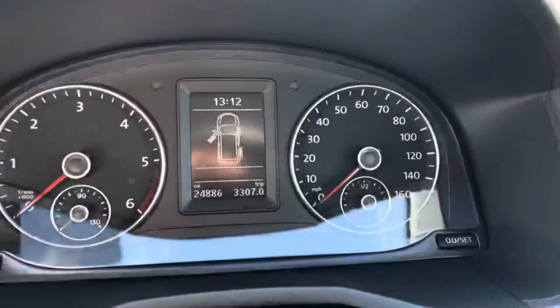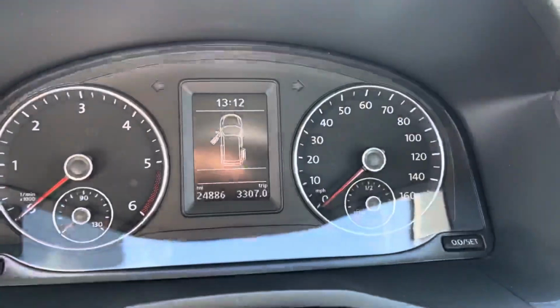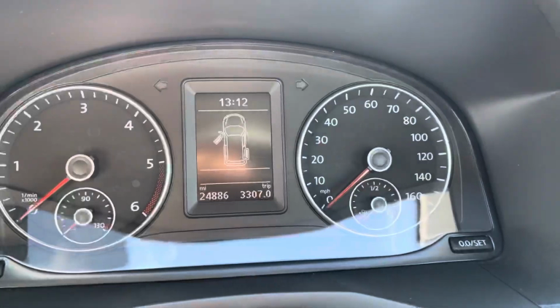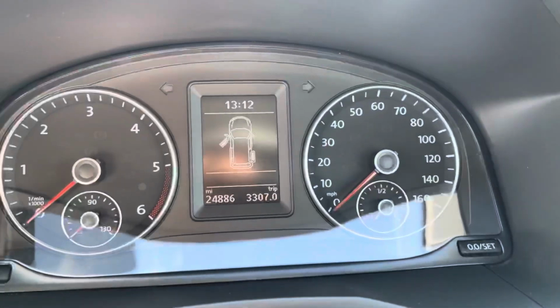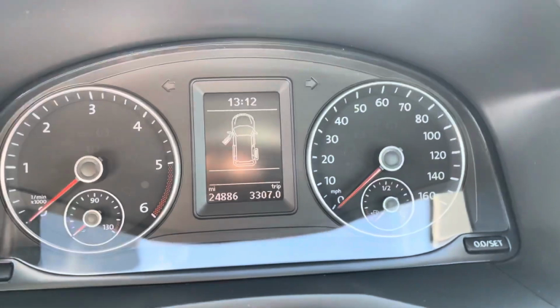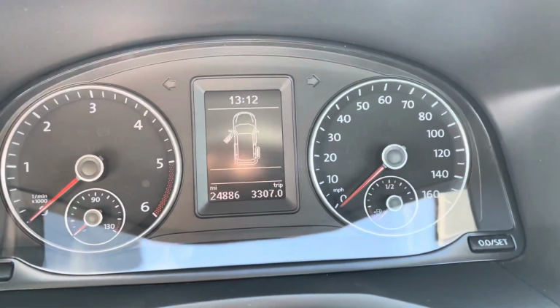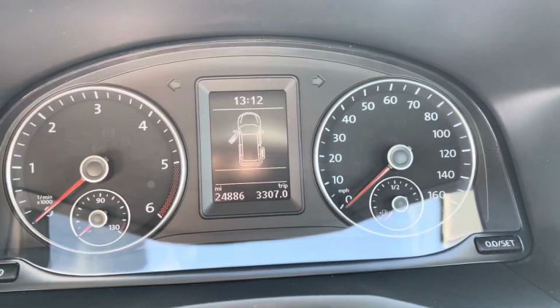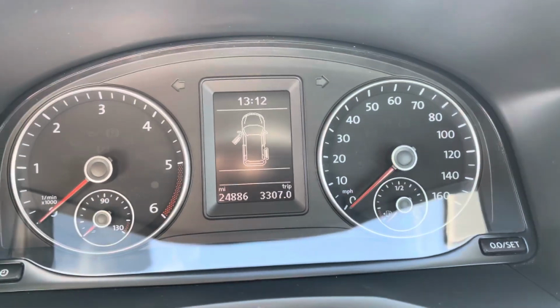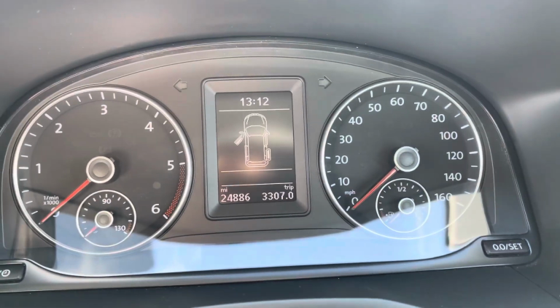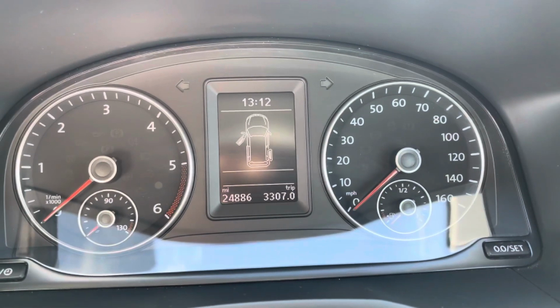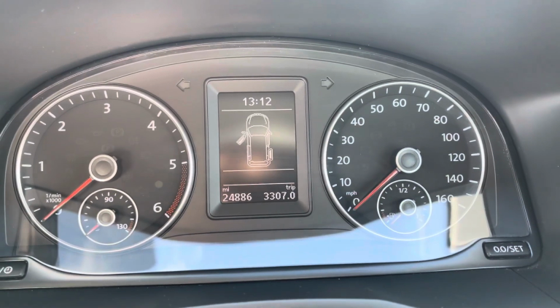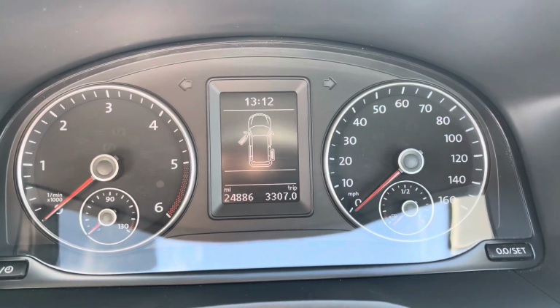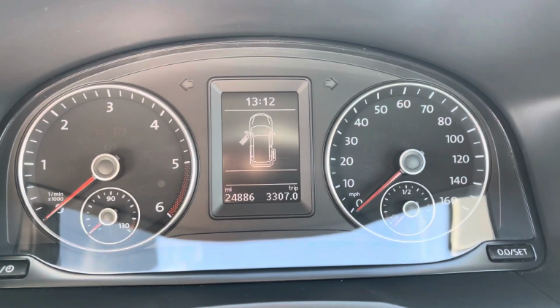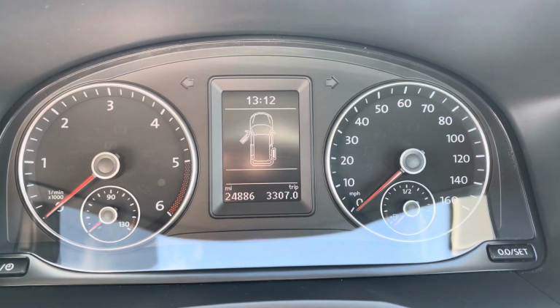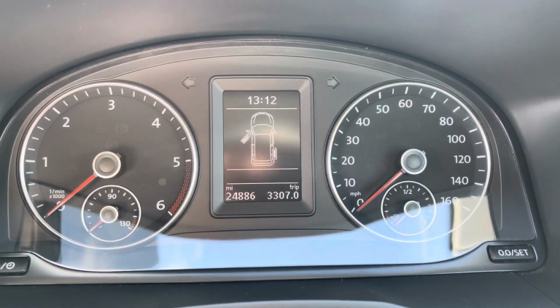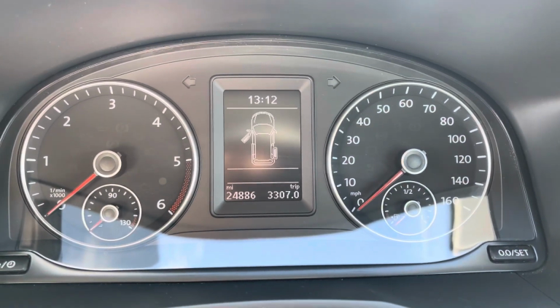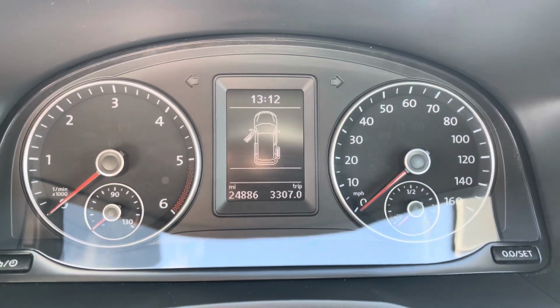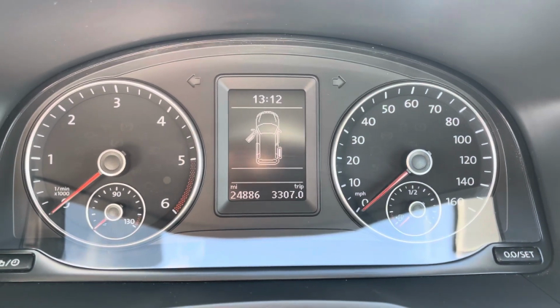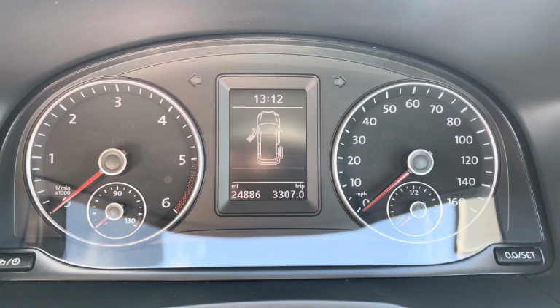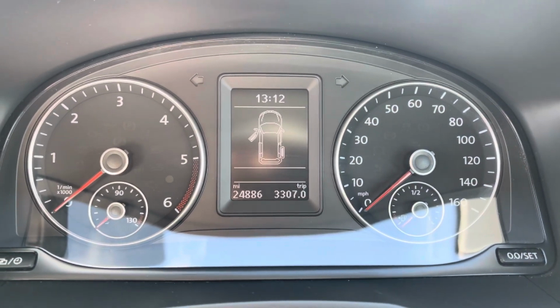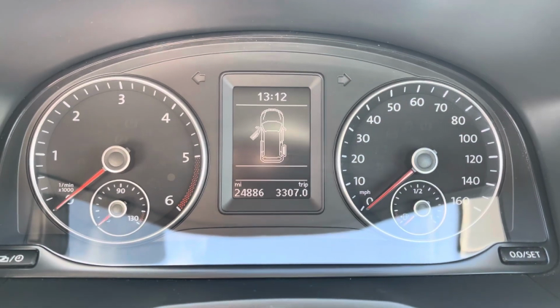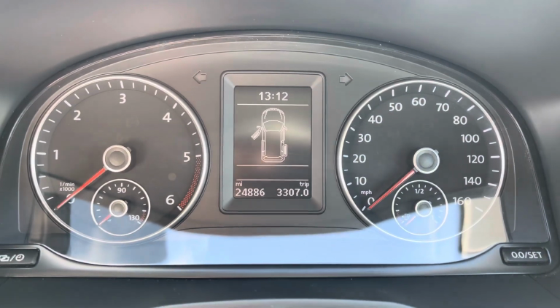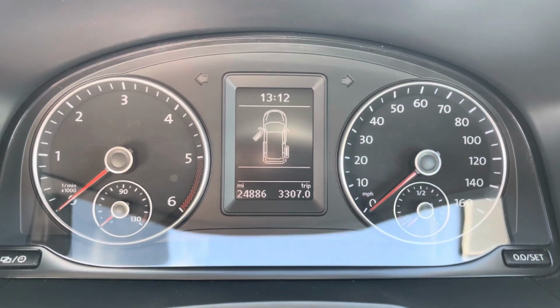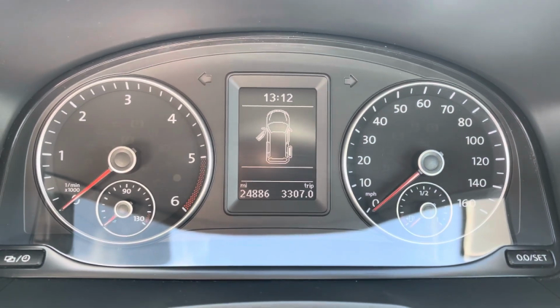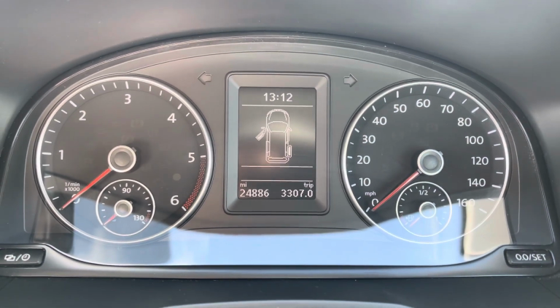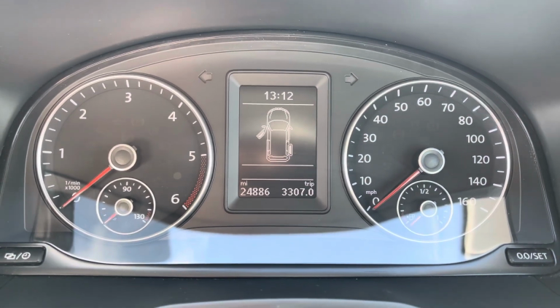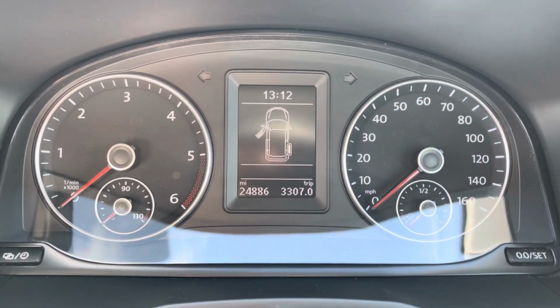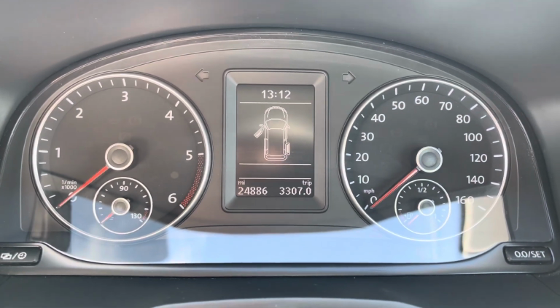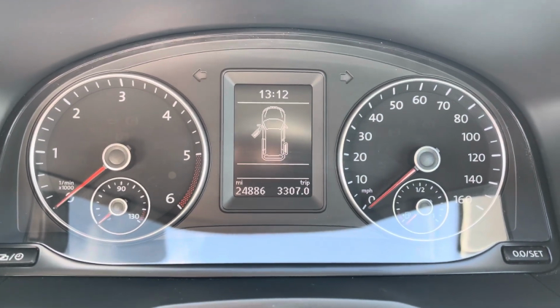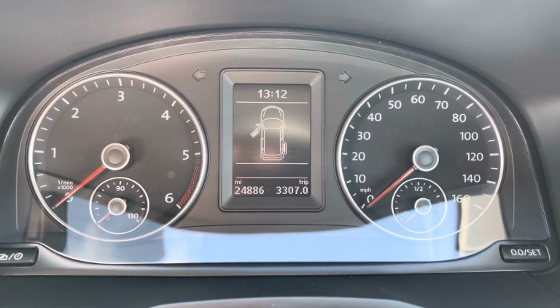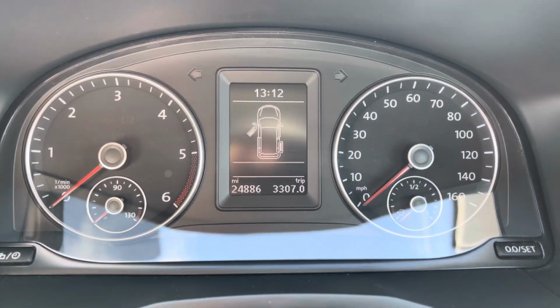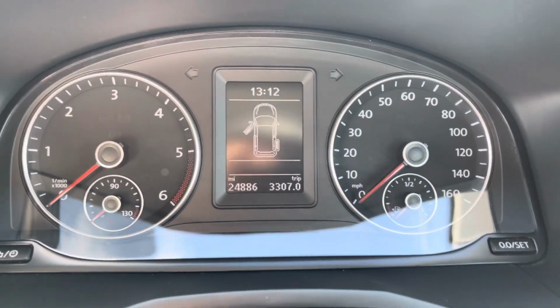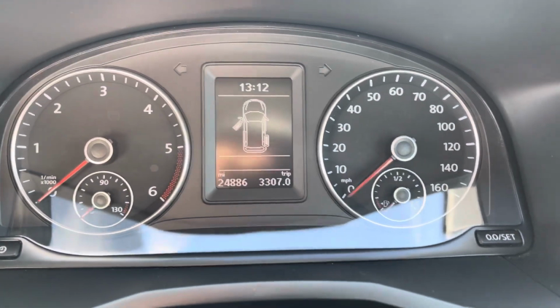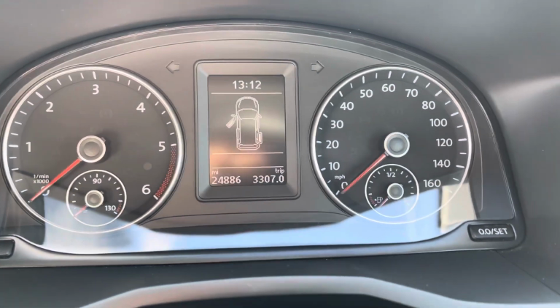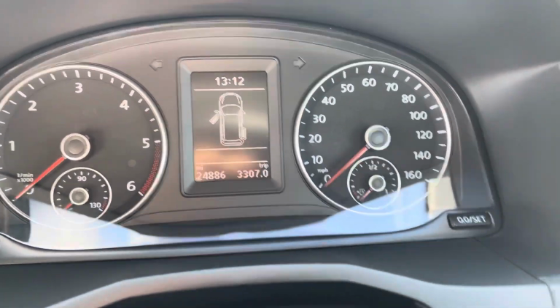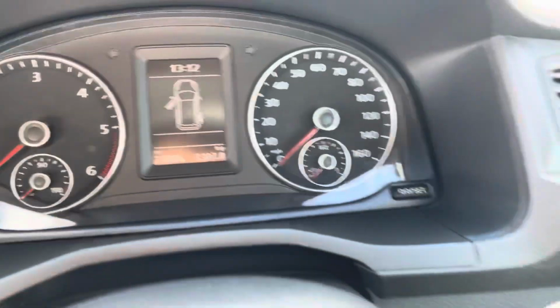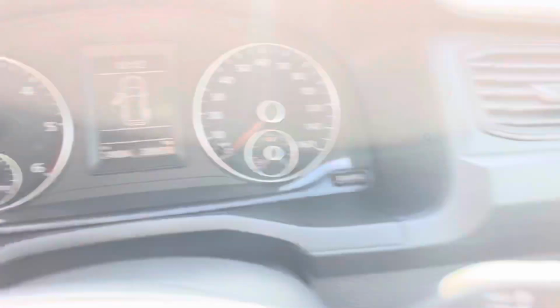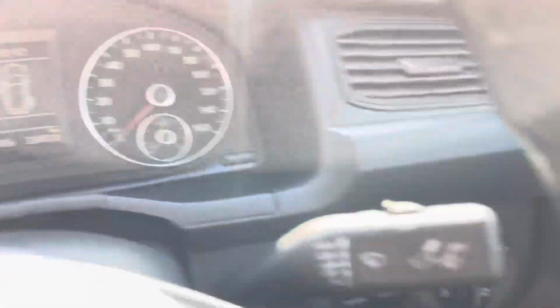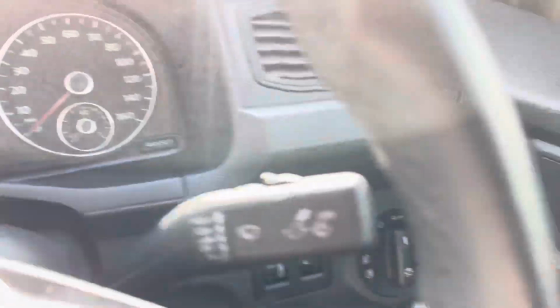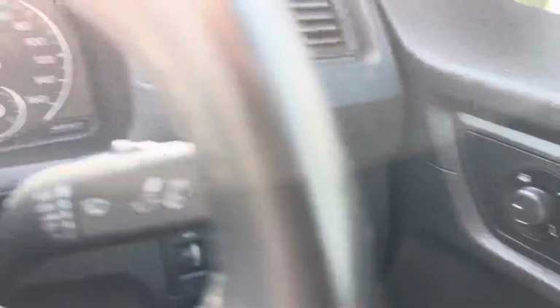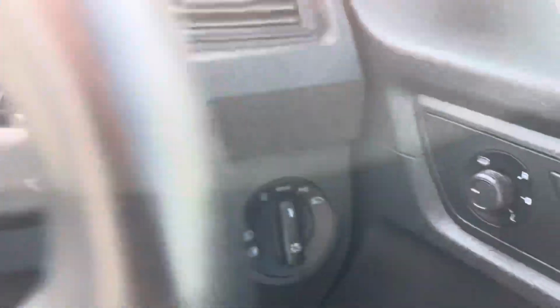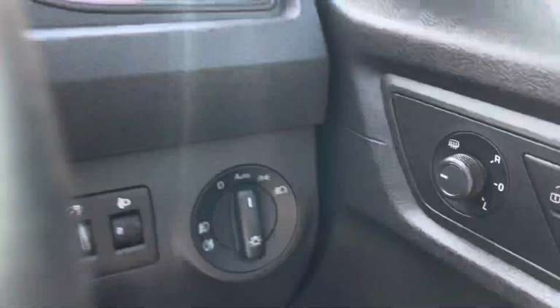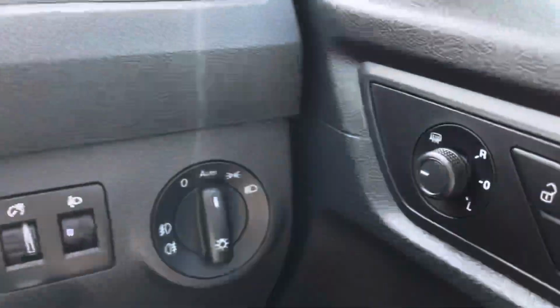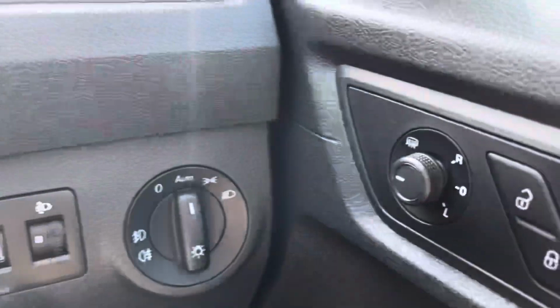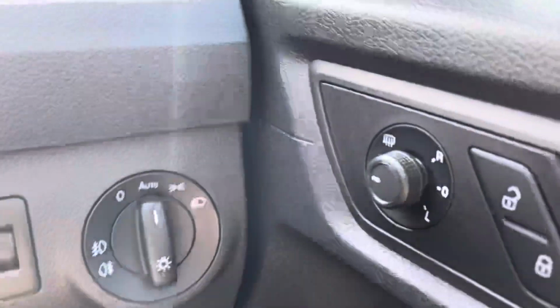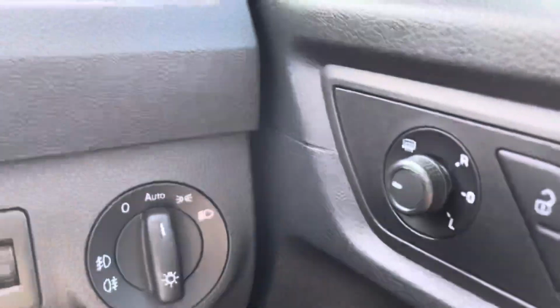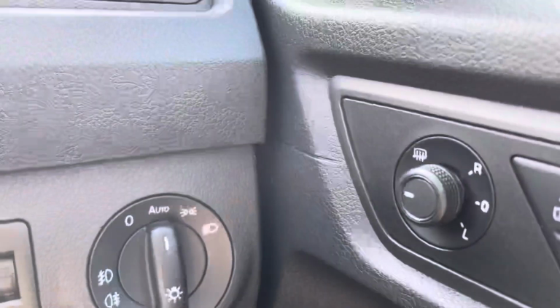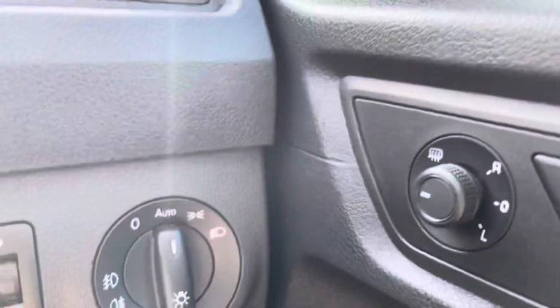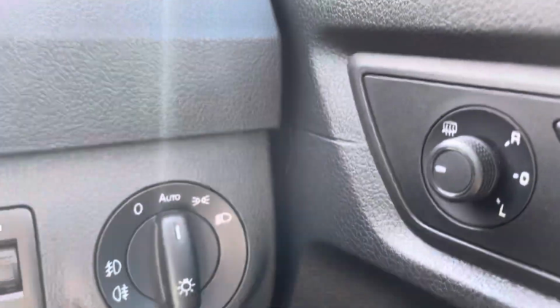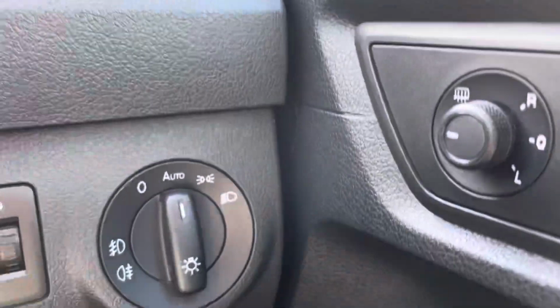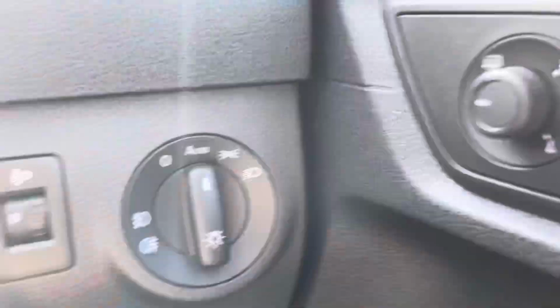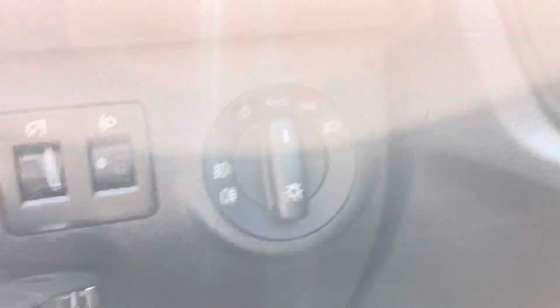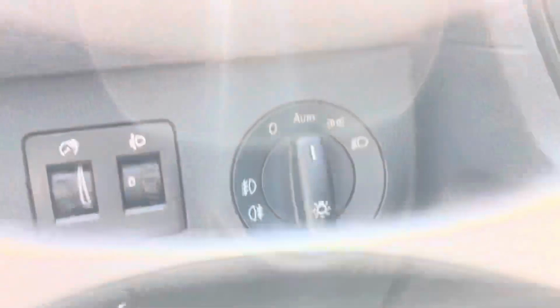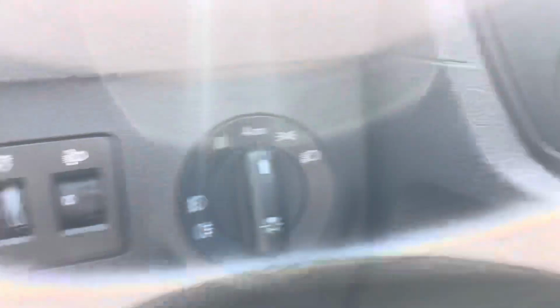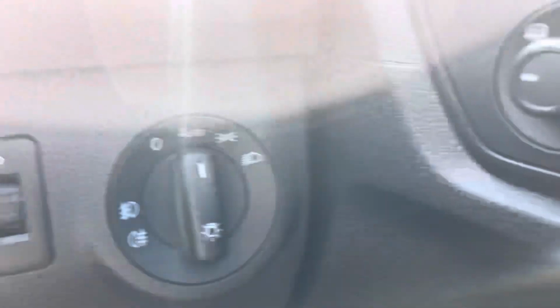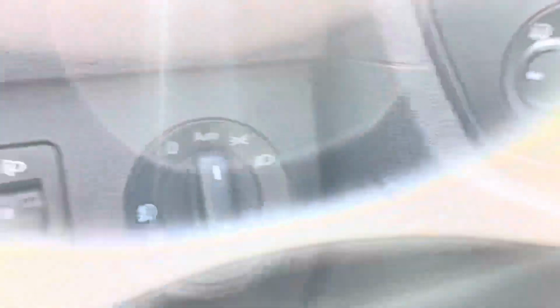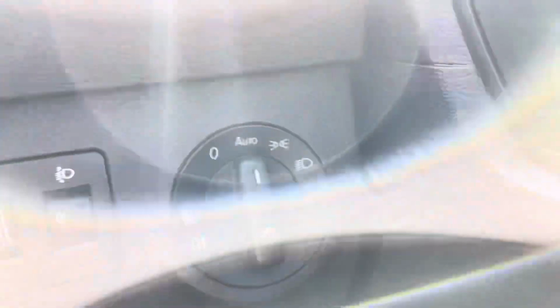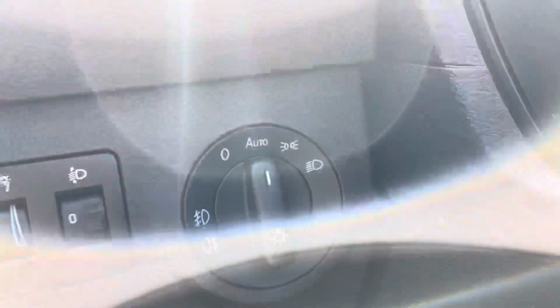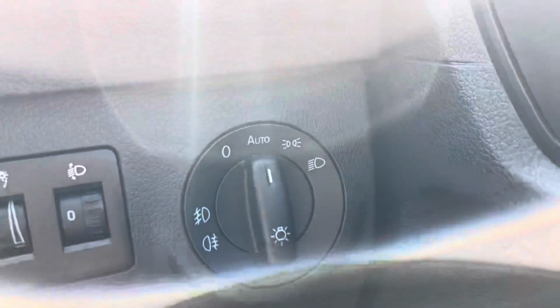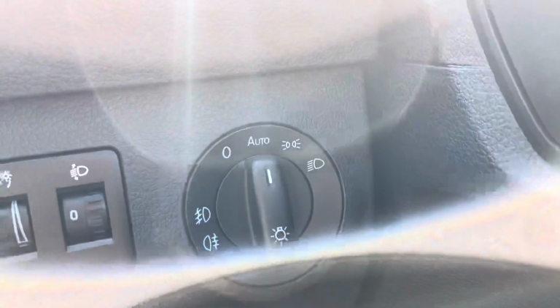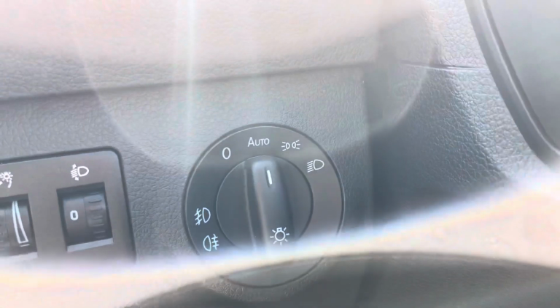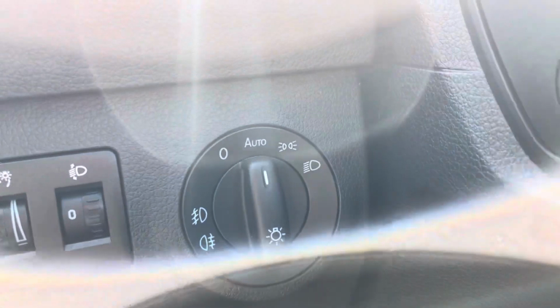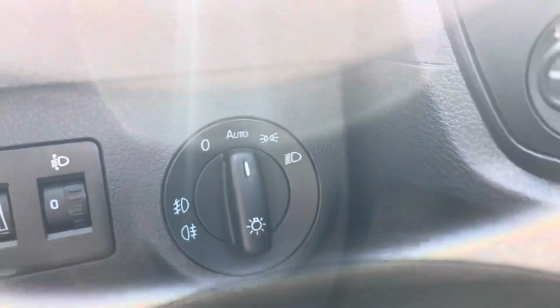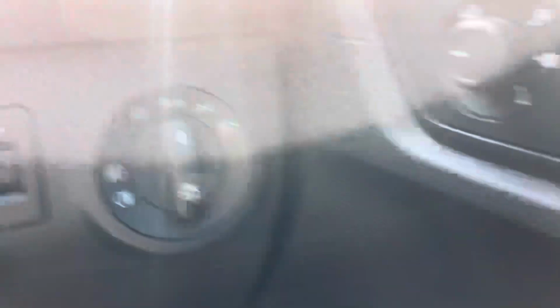This vehicle does come with 24,886 miles on the clock and it is also fitted with the automatic headlights and automatic wipers.